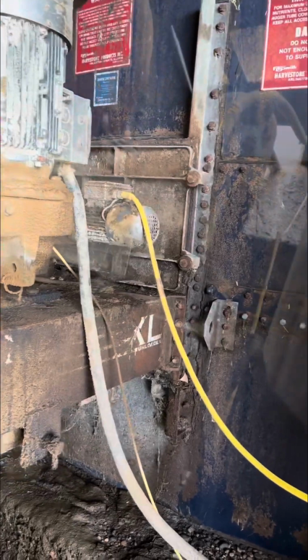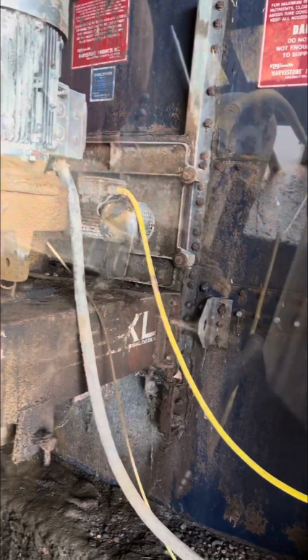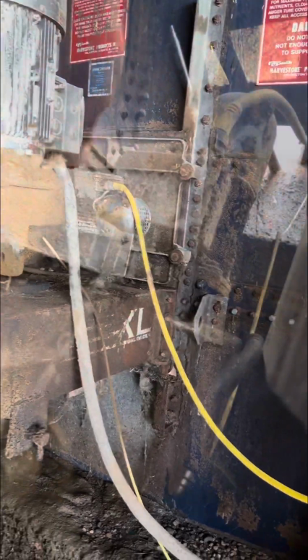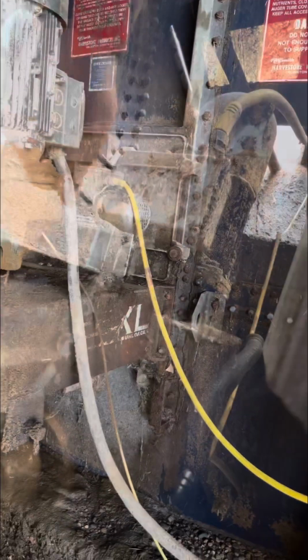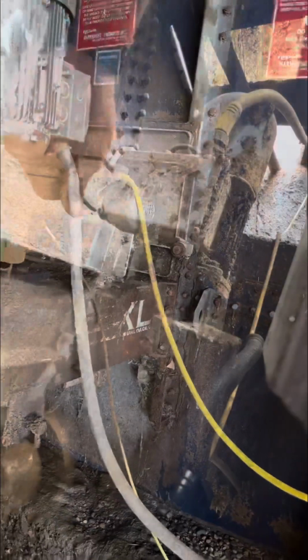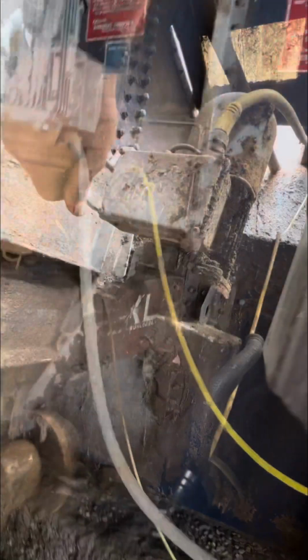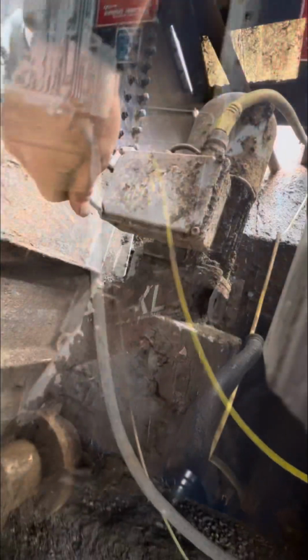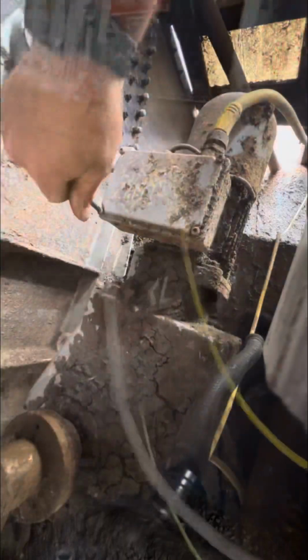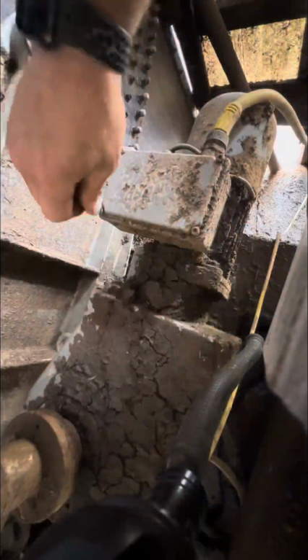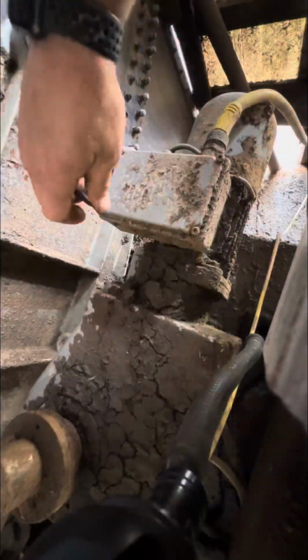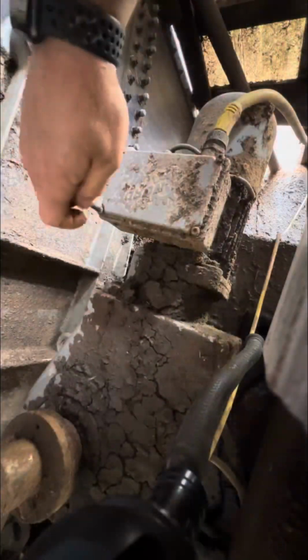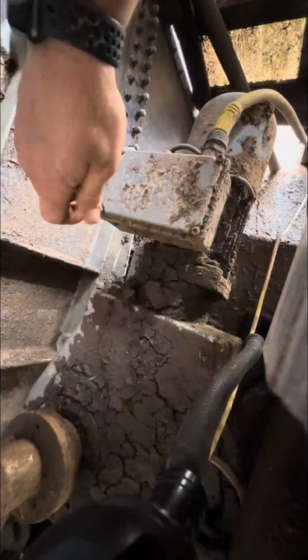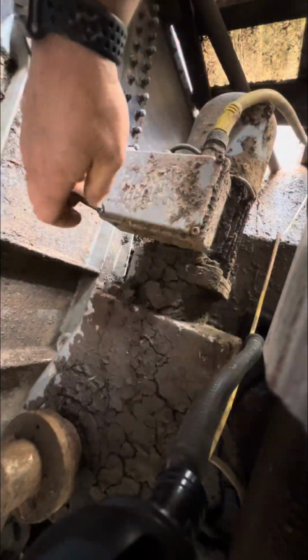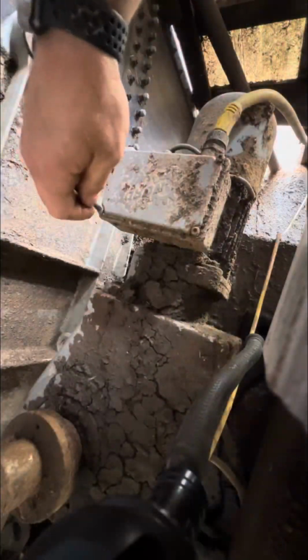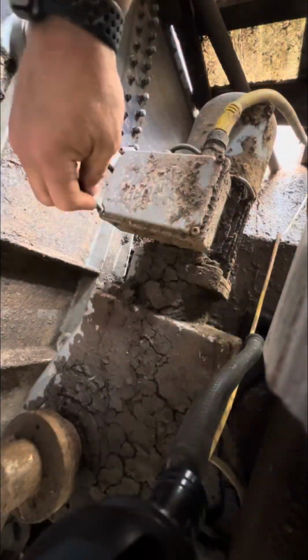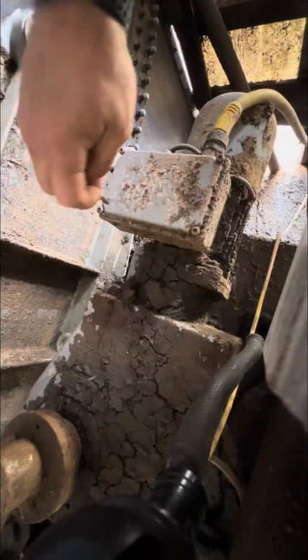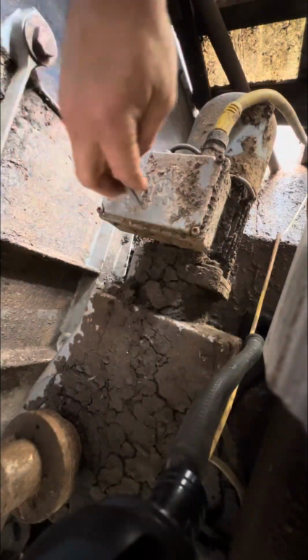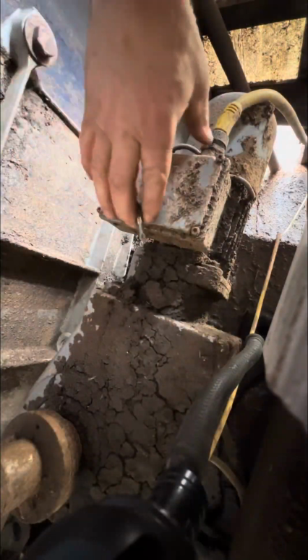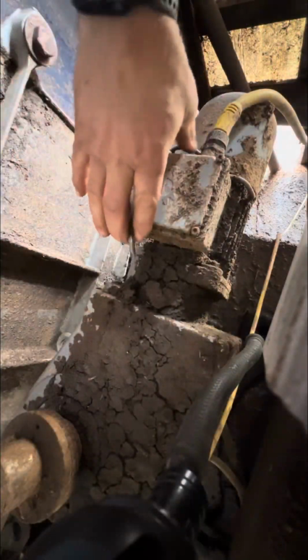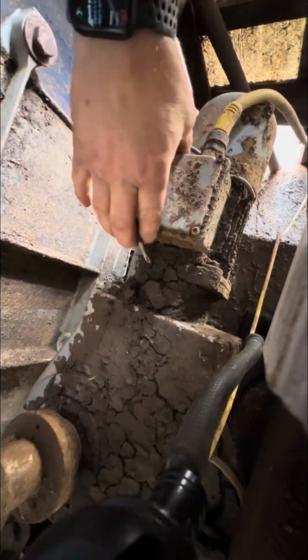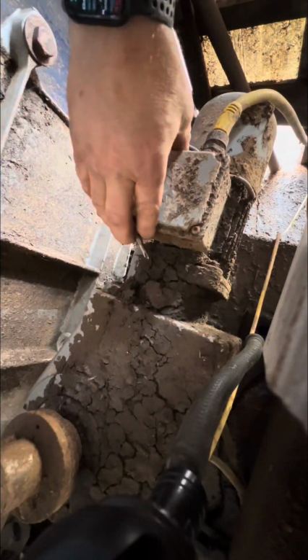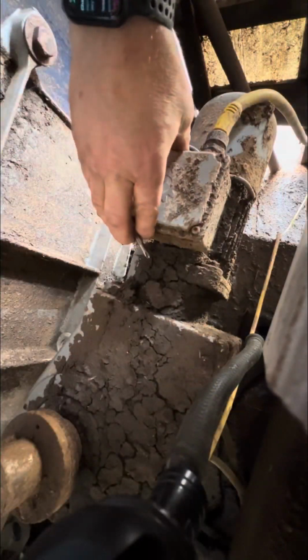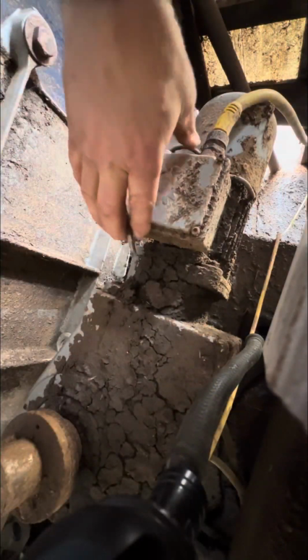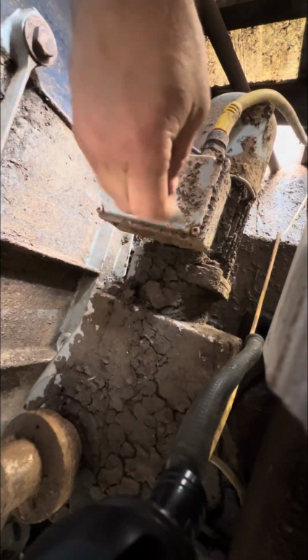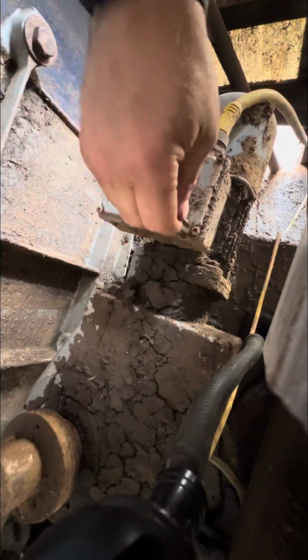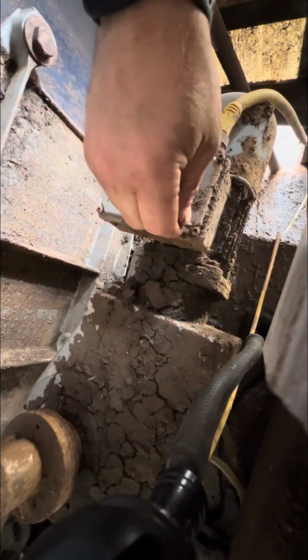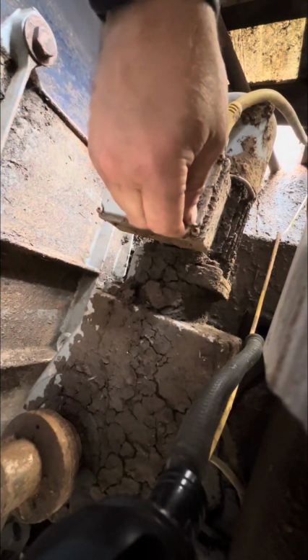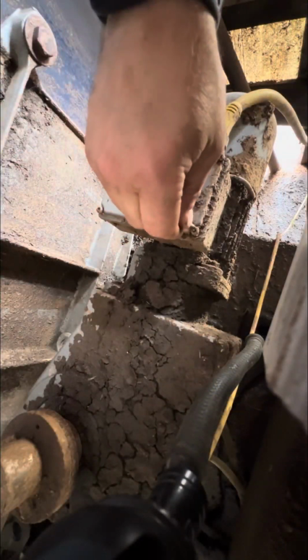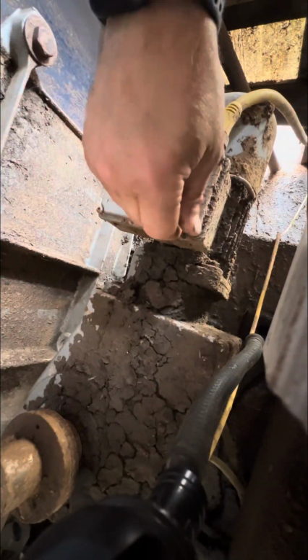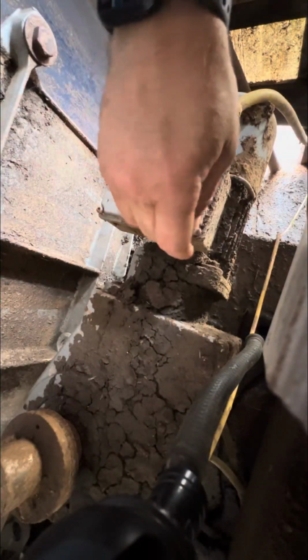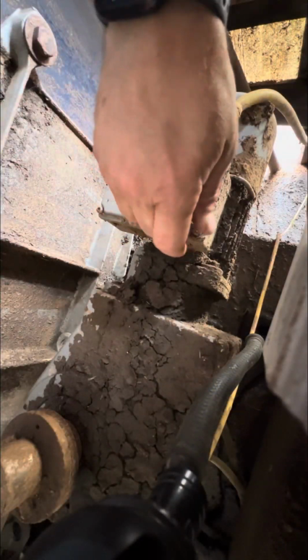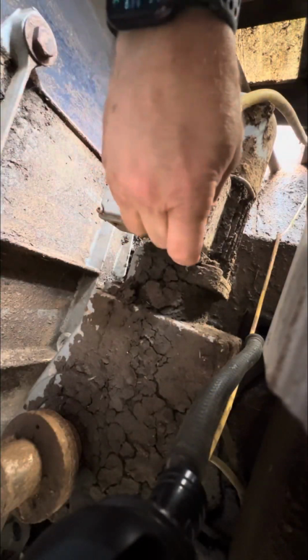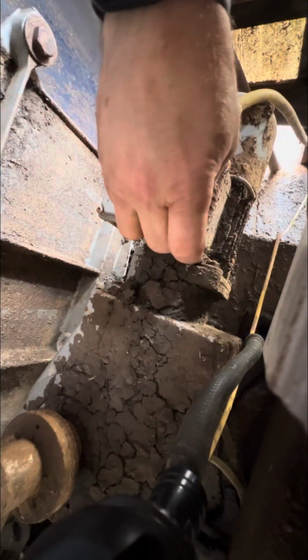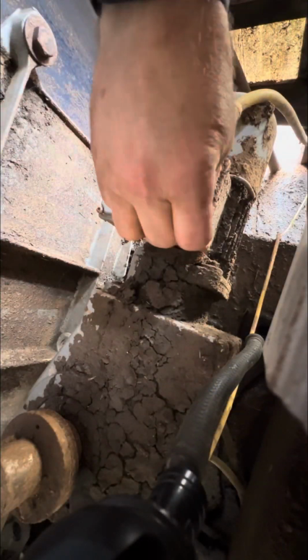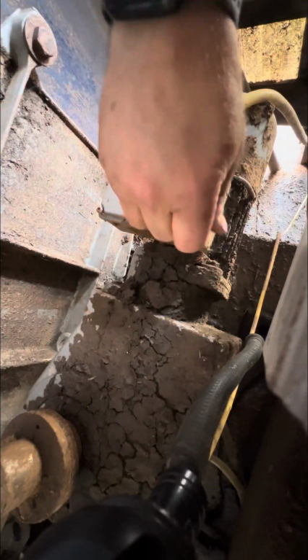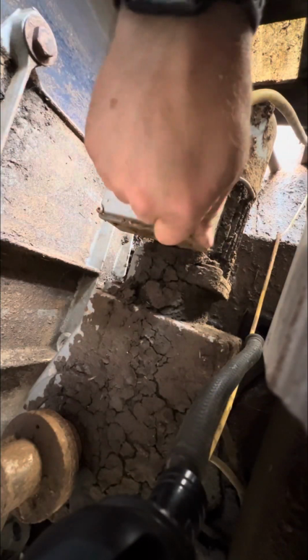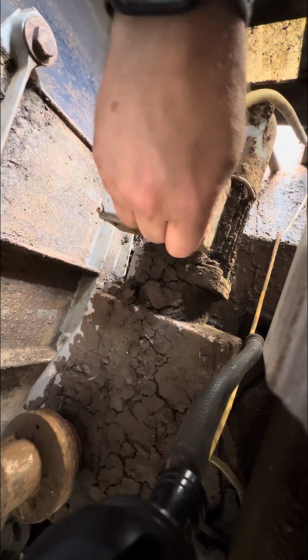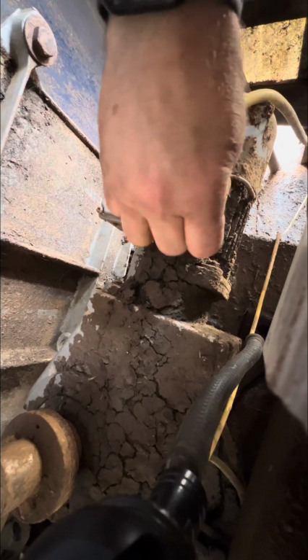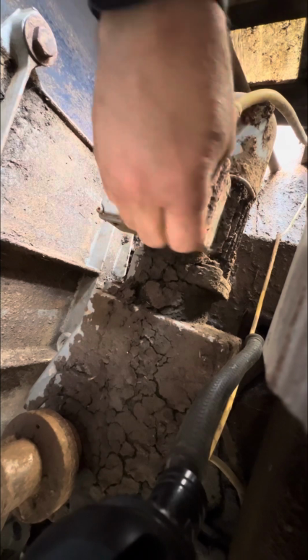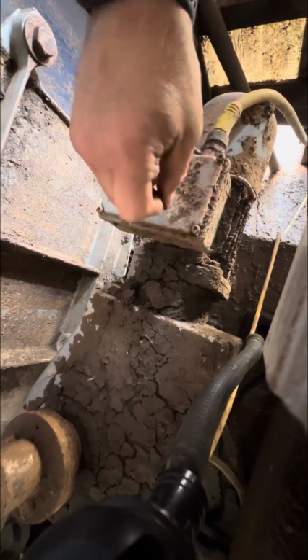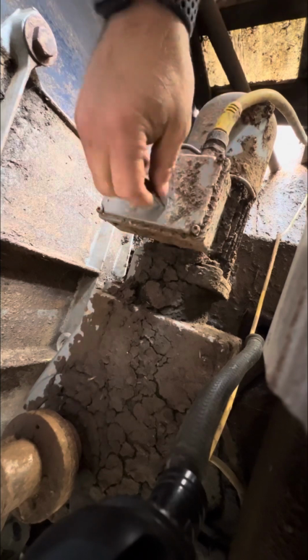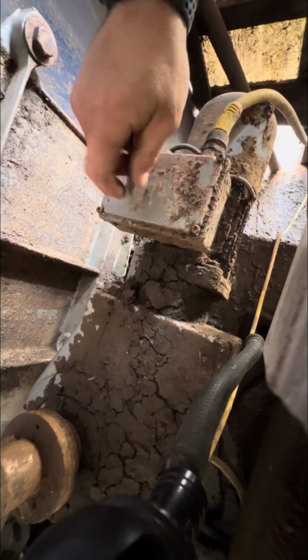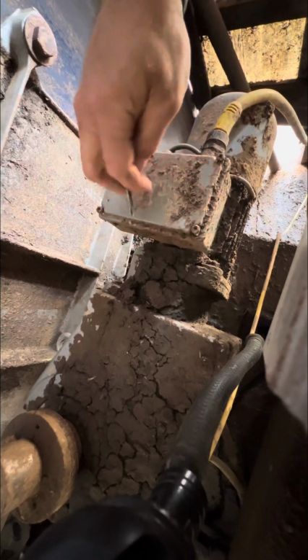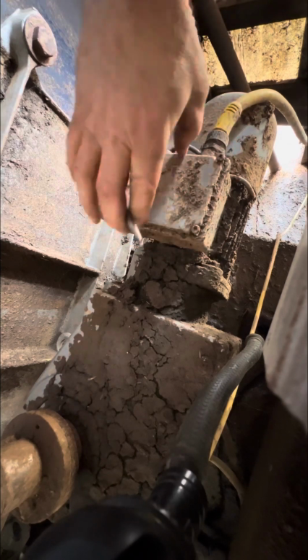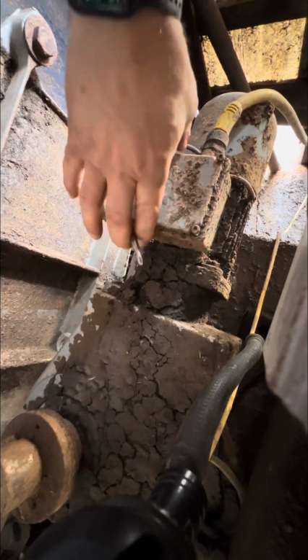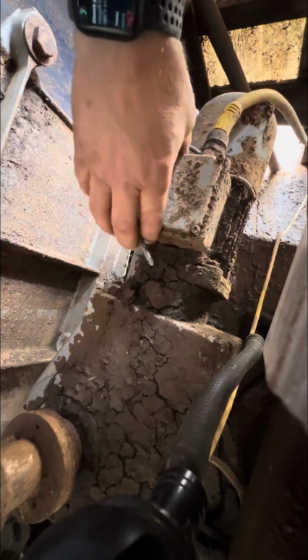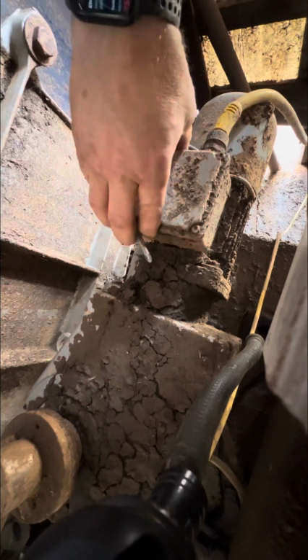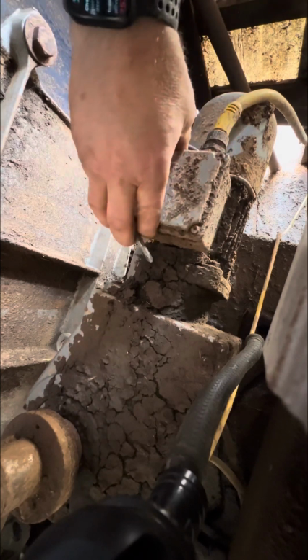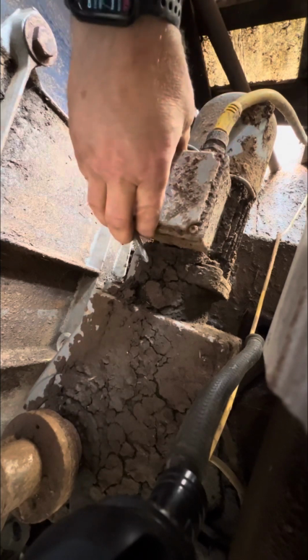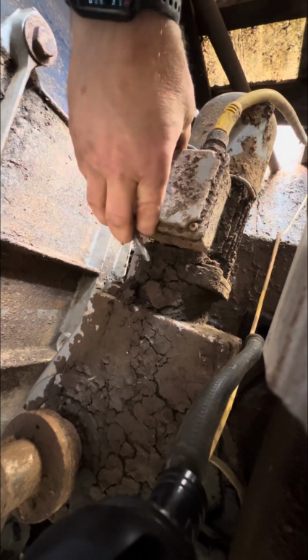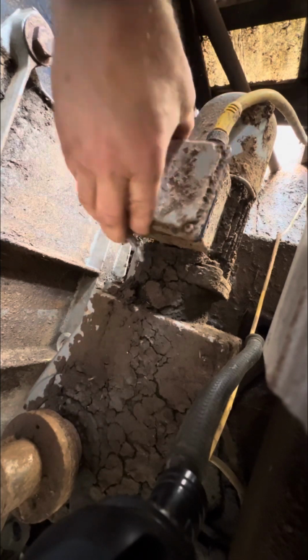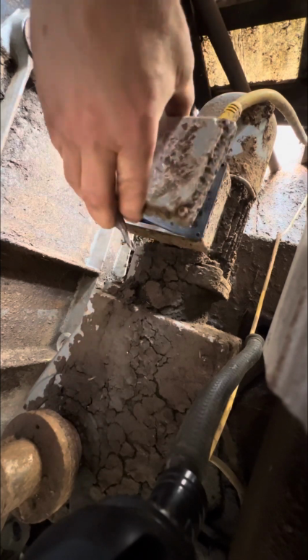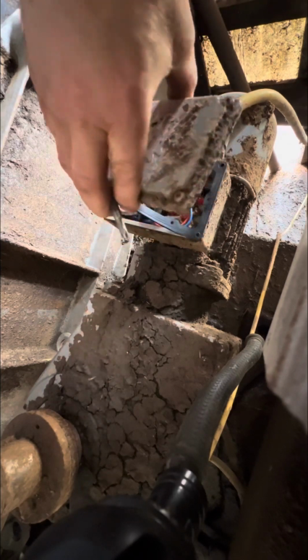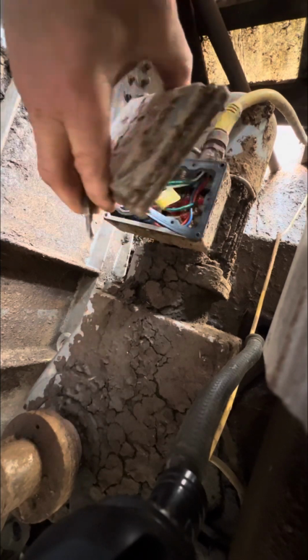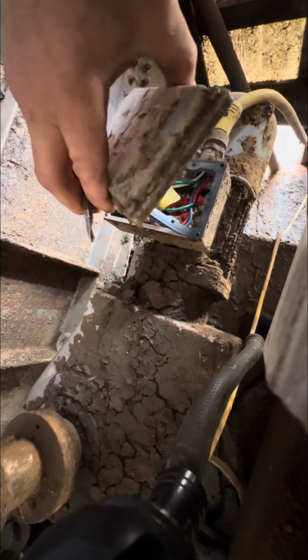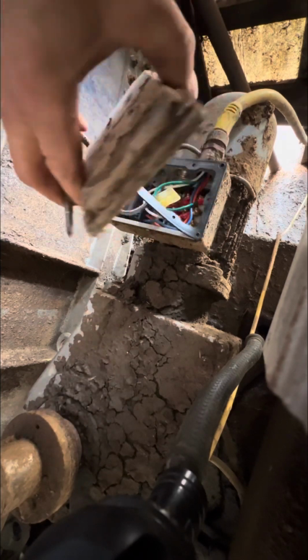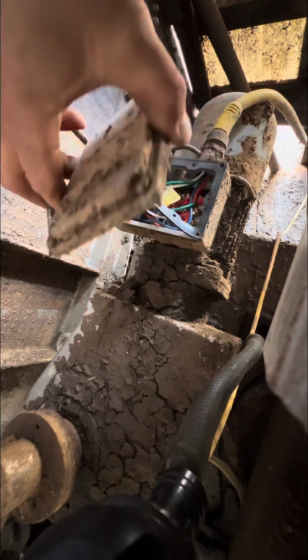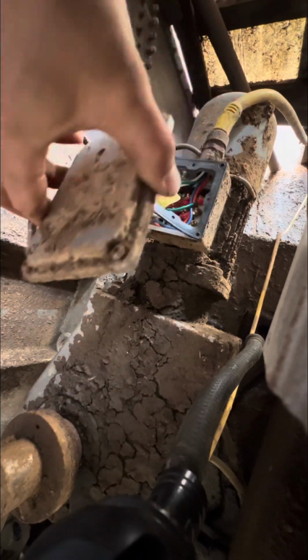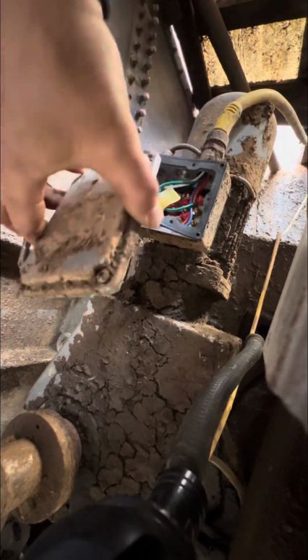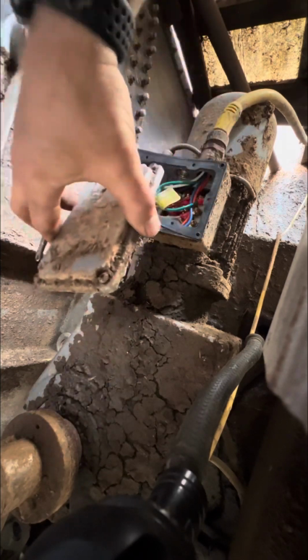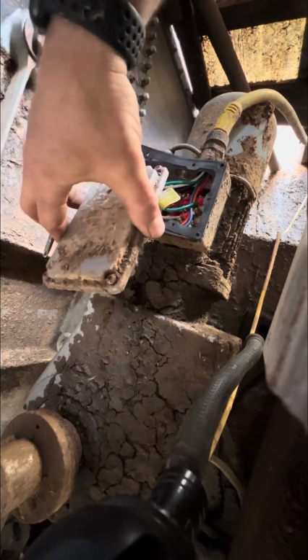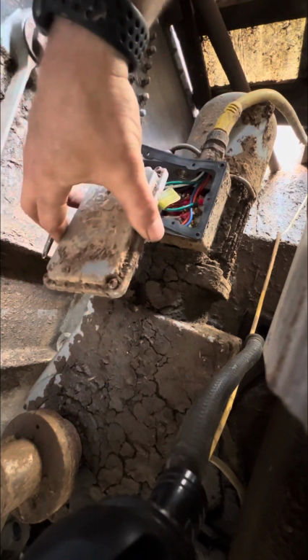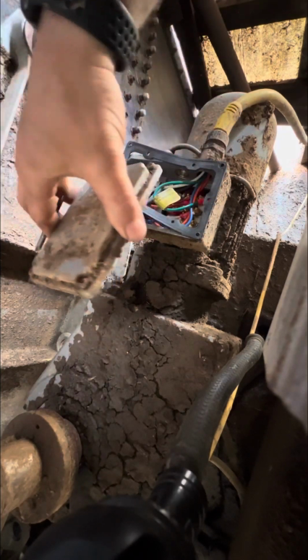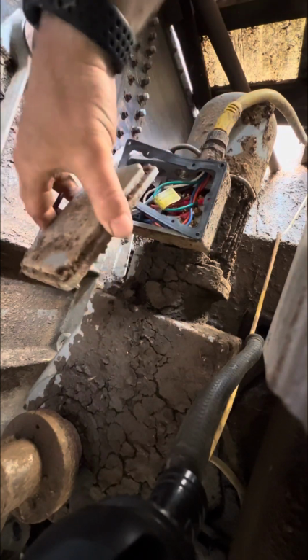I got new fuses in there and it's not working, so we are going to open the motor up and take a look. We just had a pretty good rain last night, so I was expecting water somehow got in this box and shorted it out.